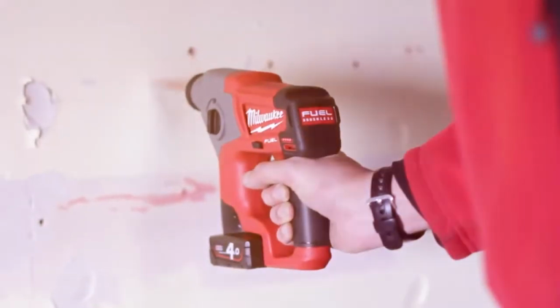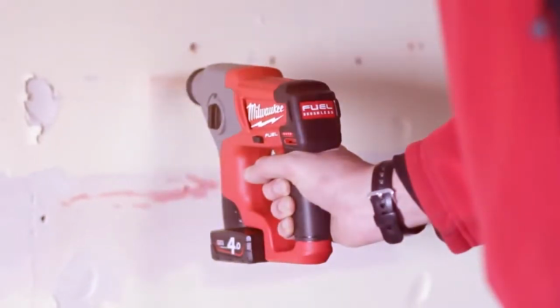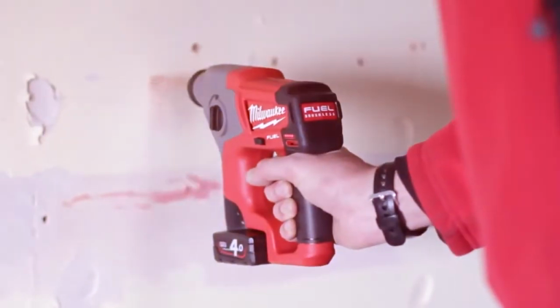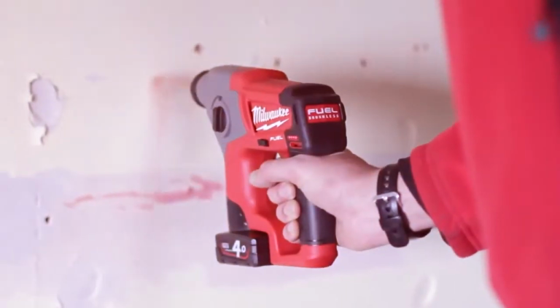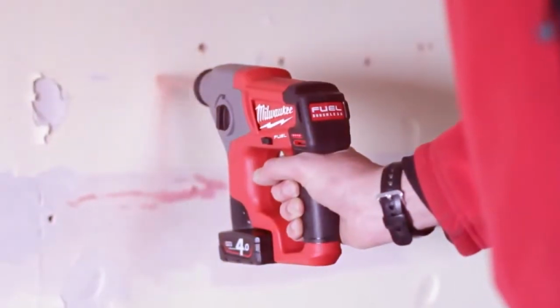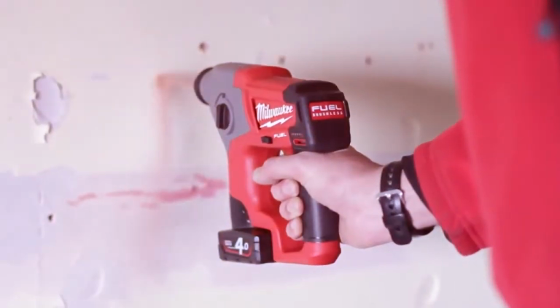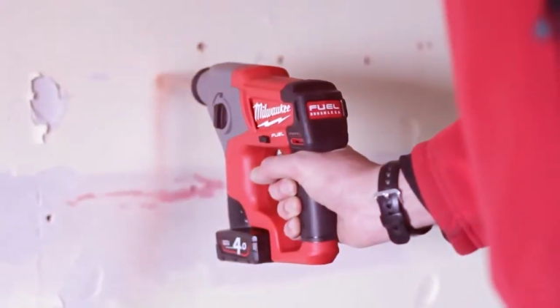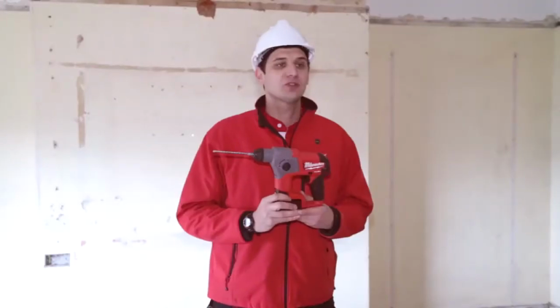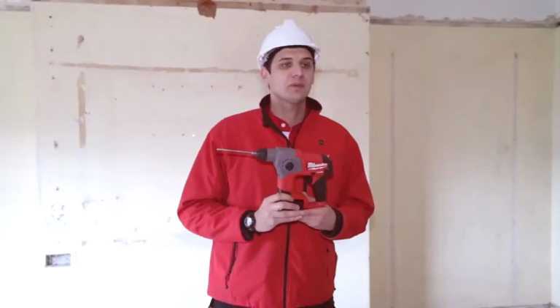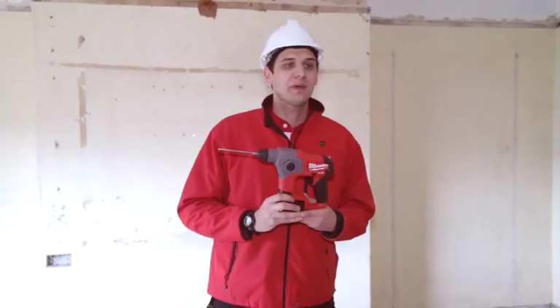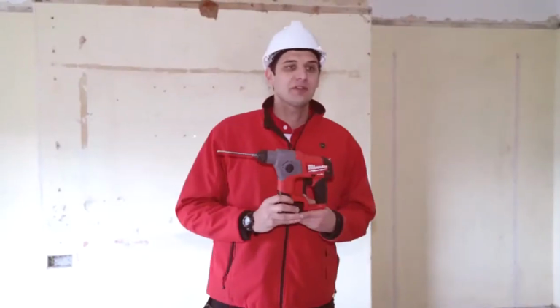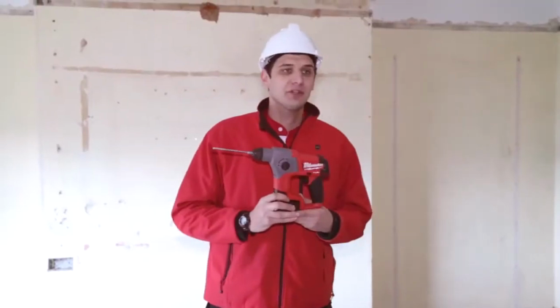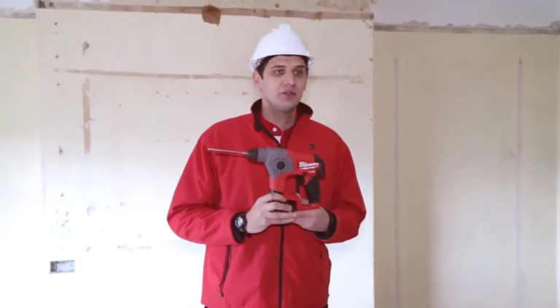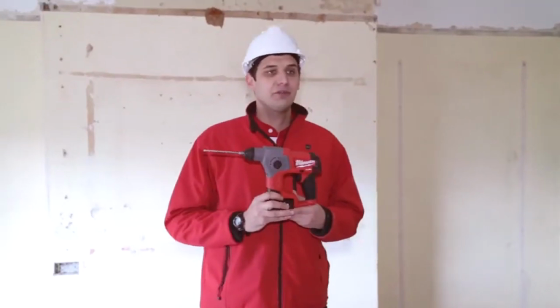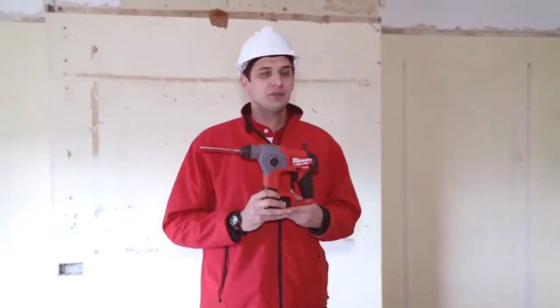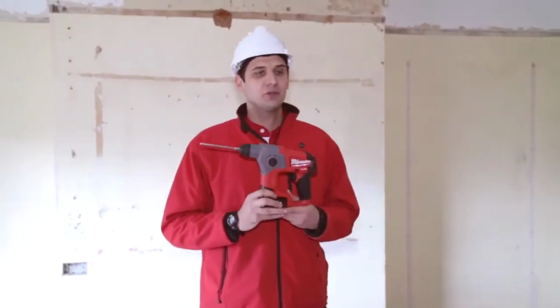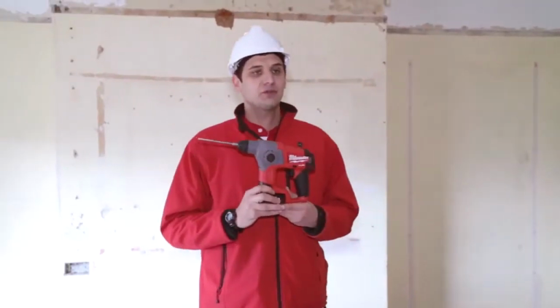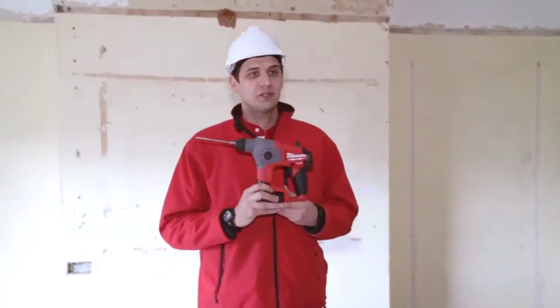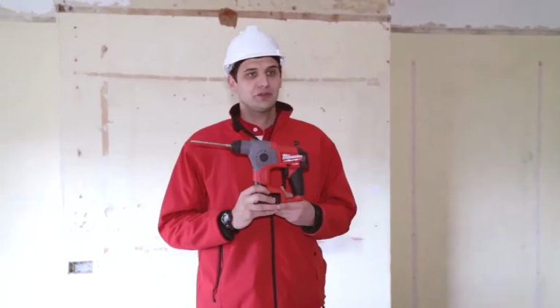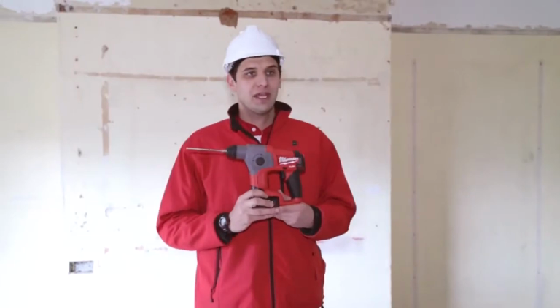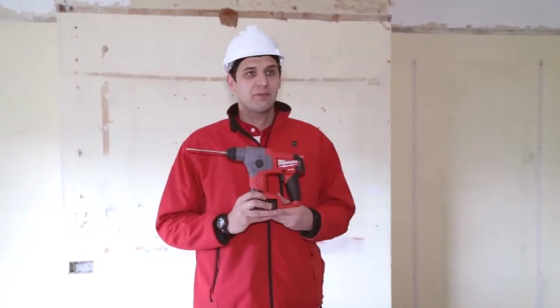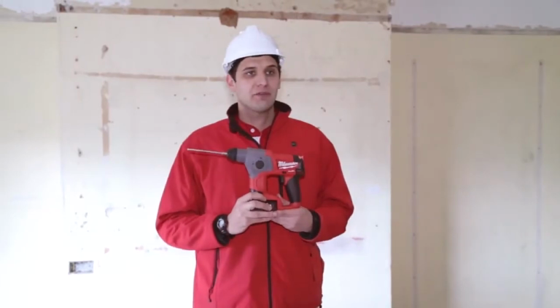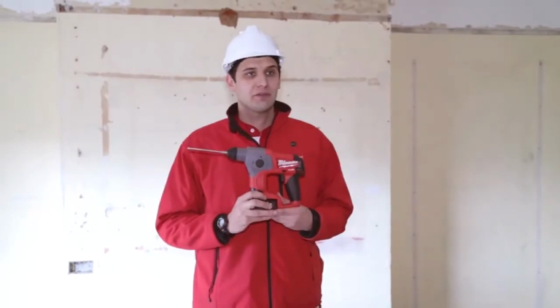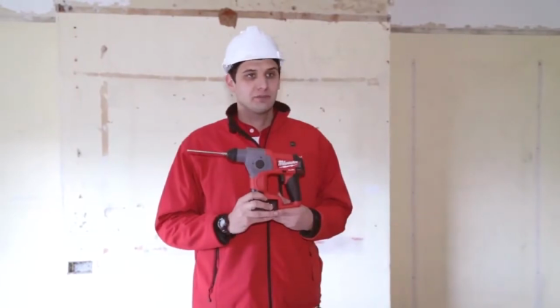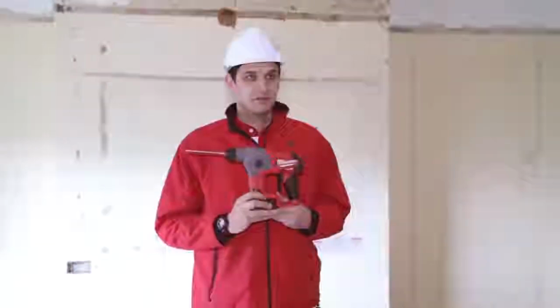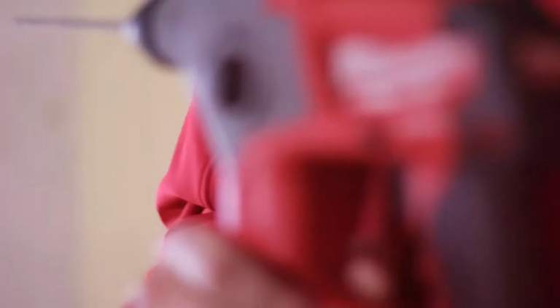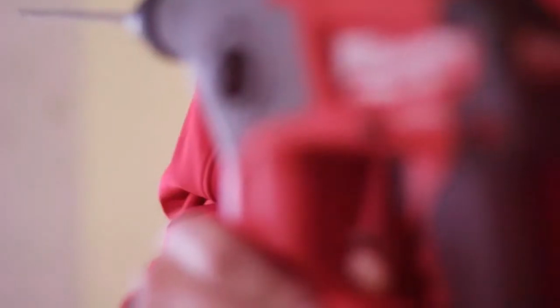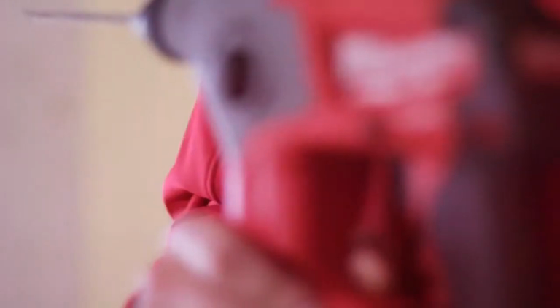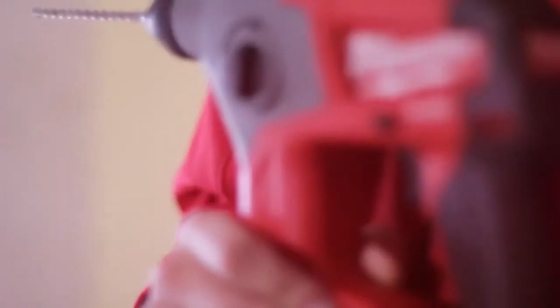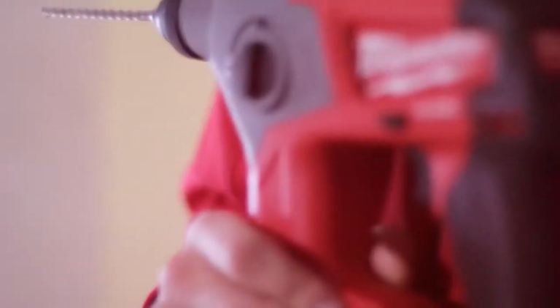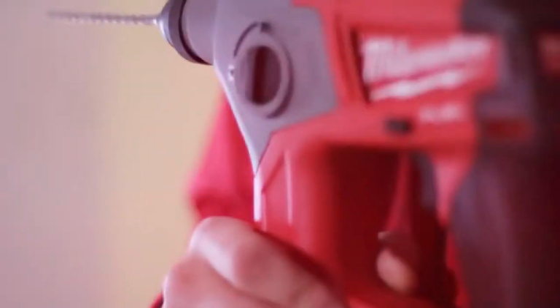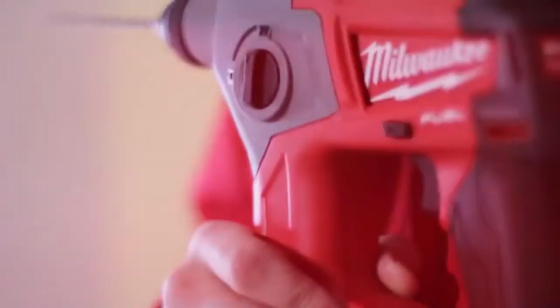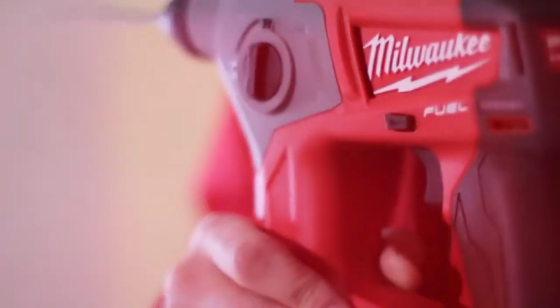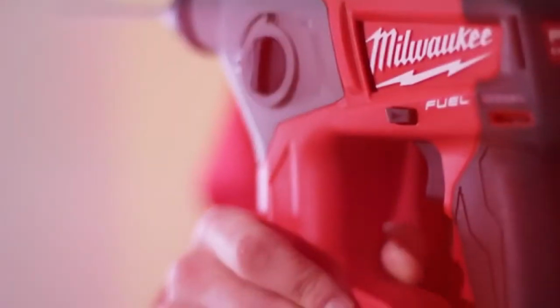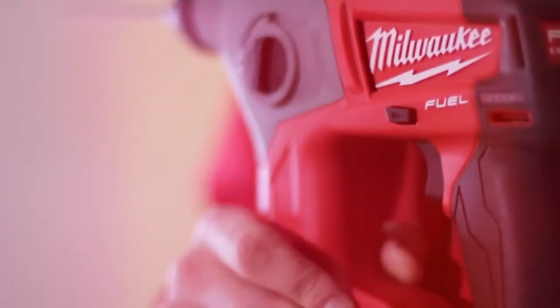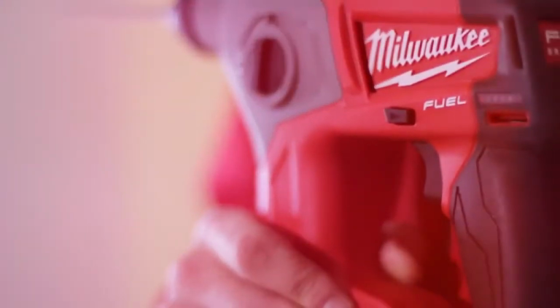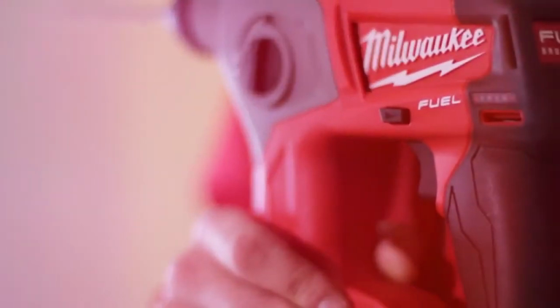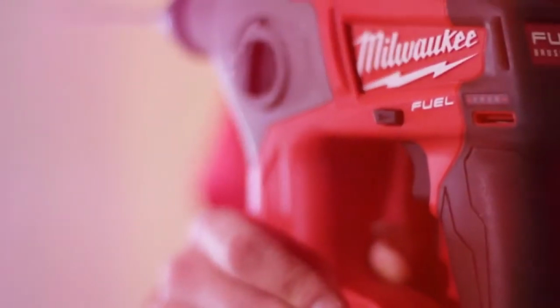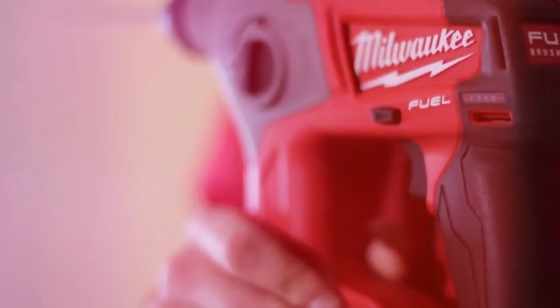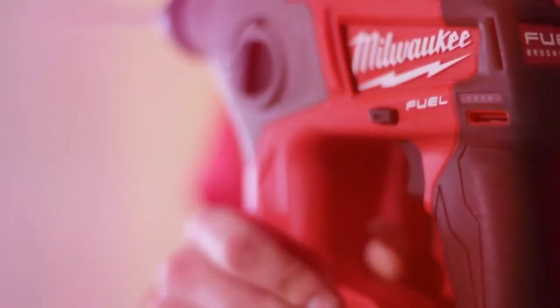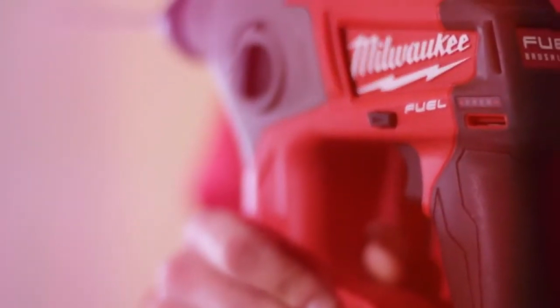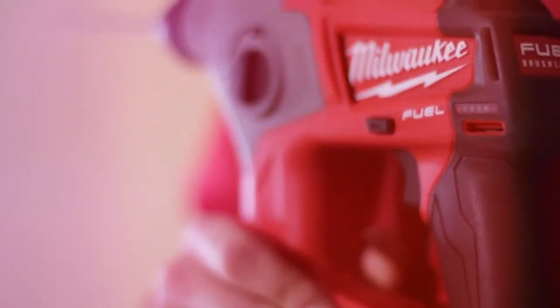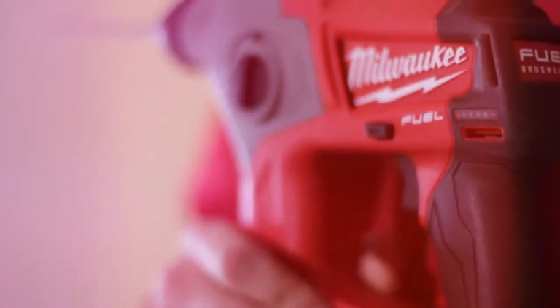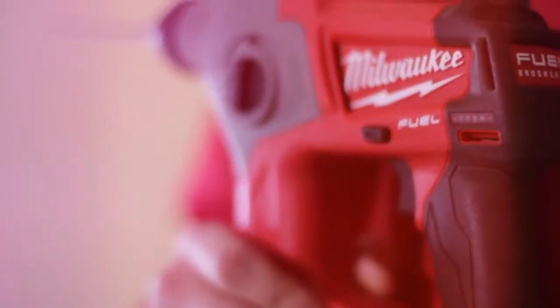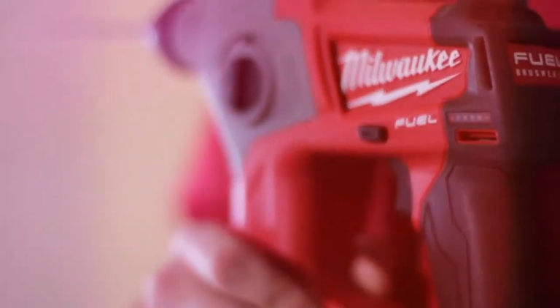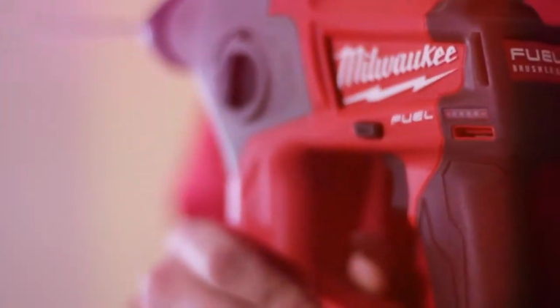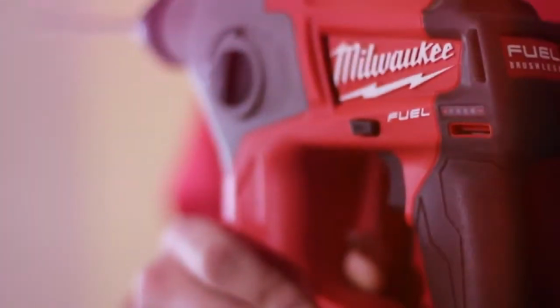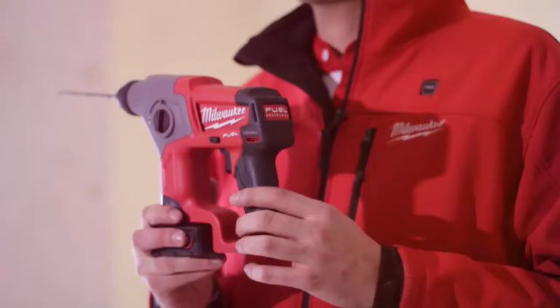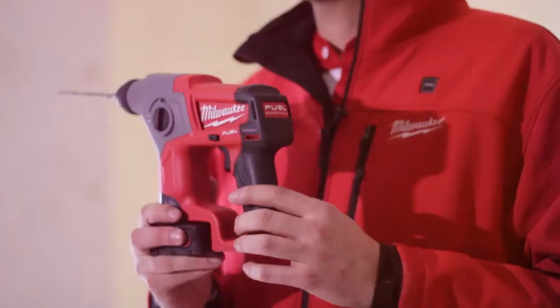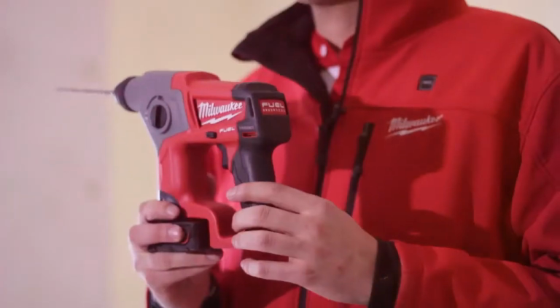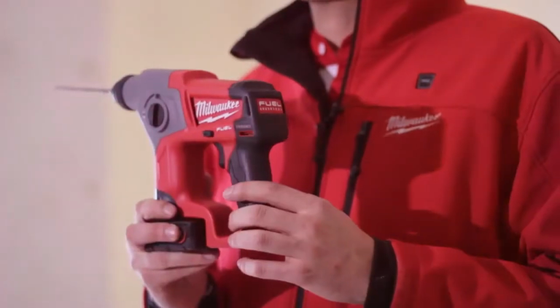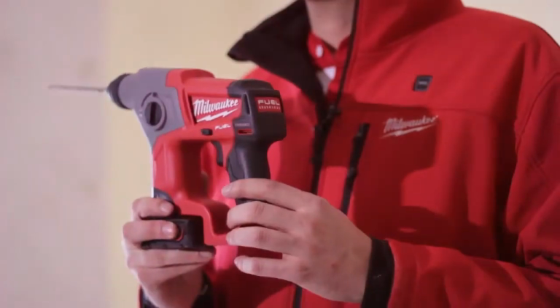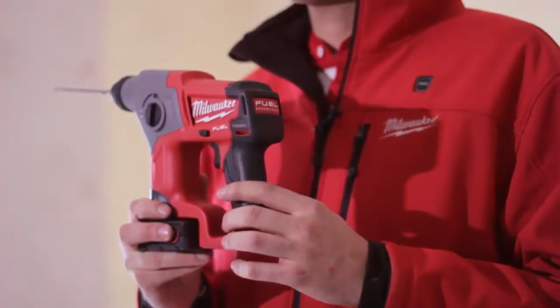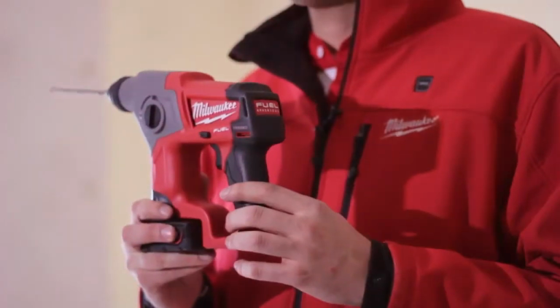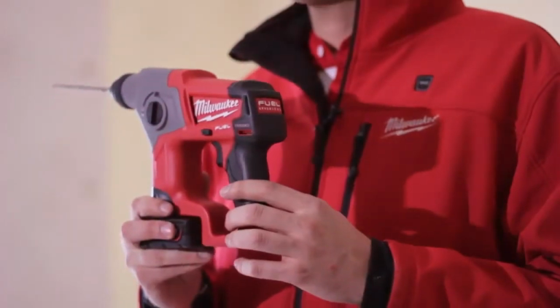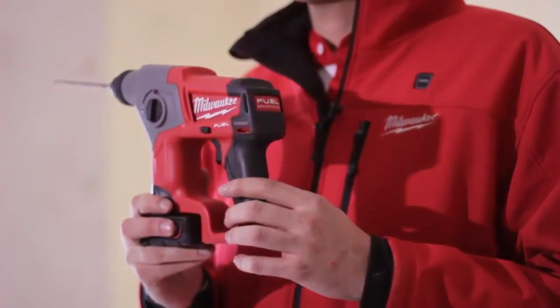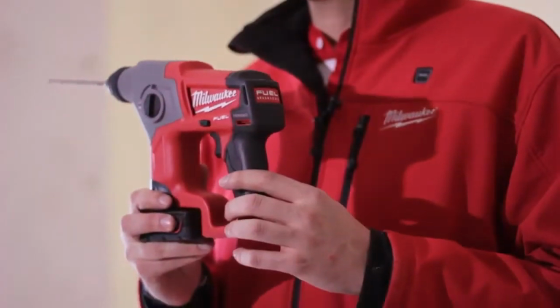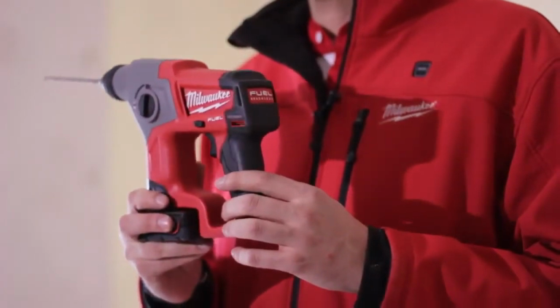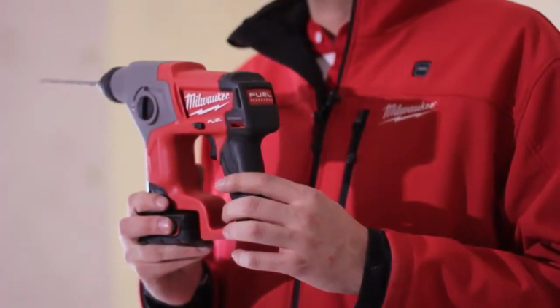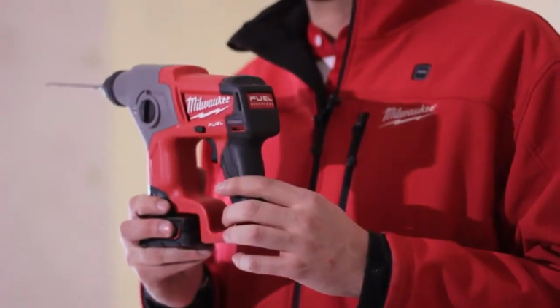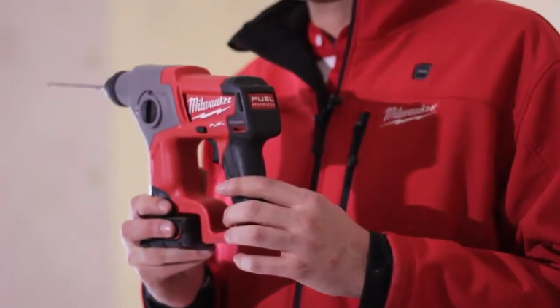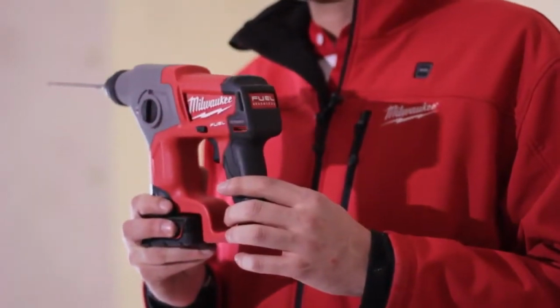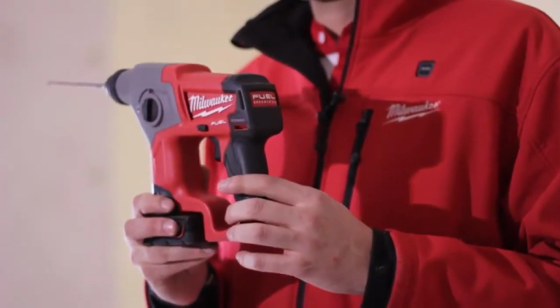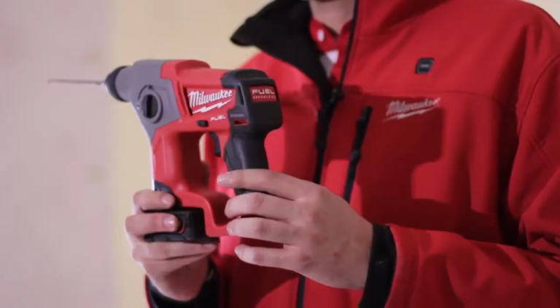We're here today to talk about the new Fuel rotary hammer from Milwaukee. This is the industry's only brushless rotary hammer on 12 volt available on the market.